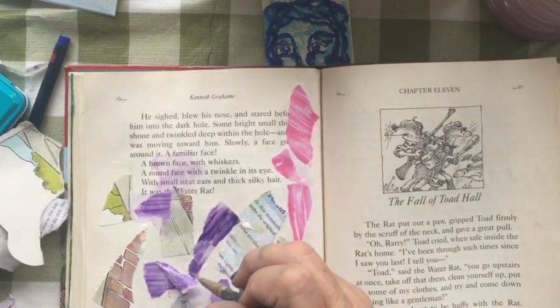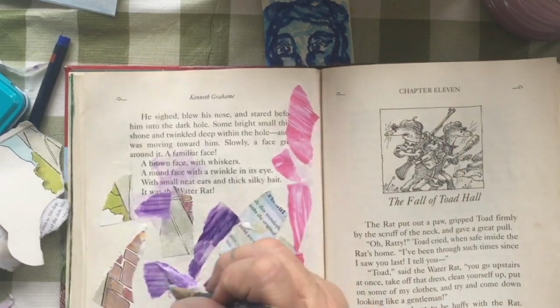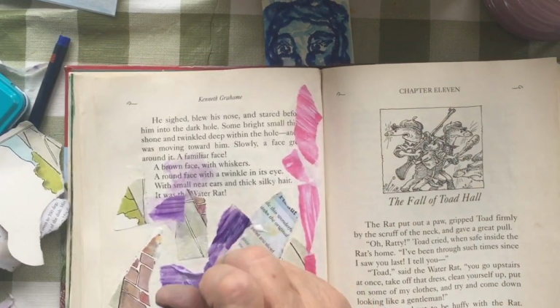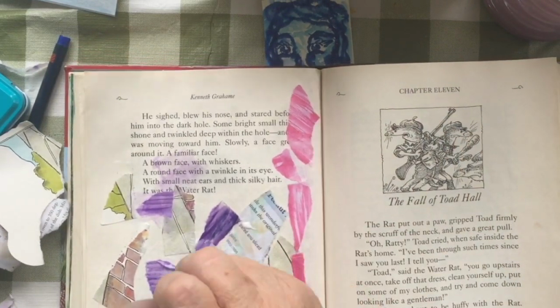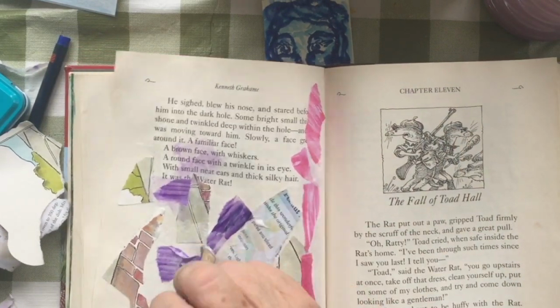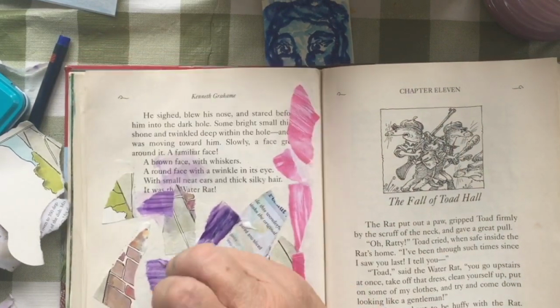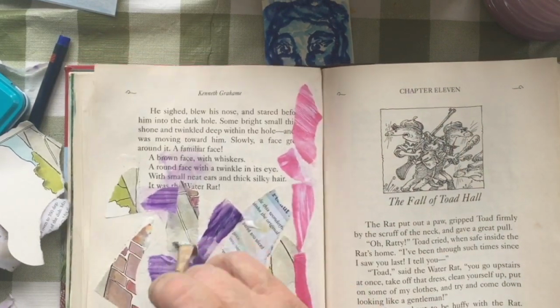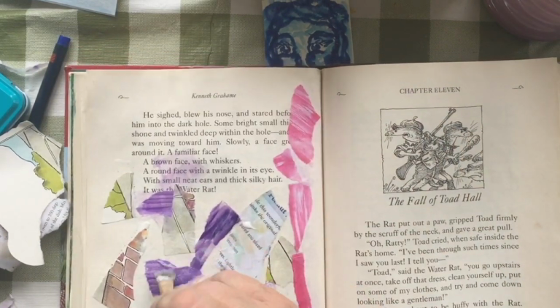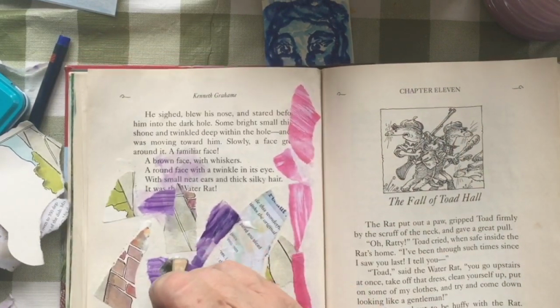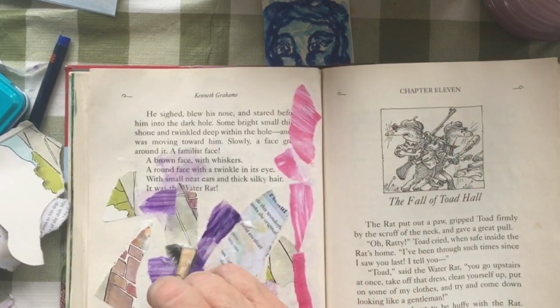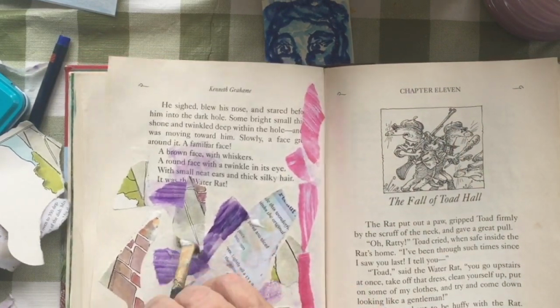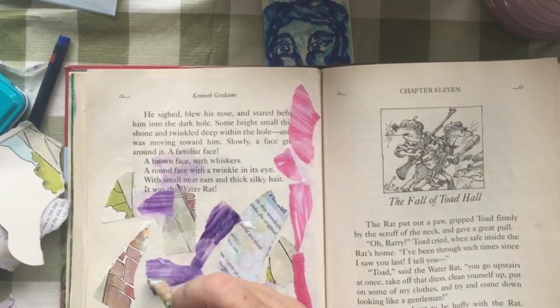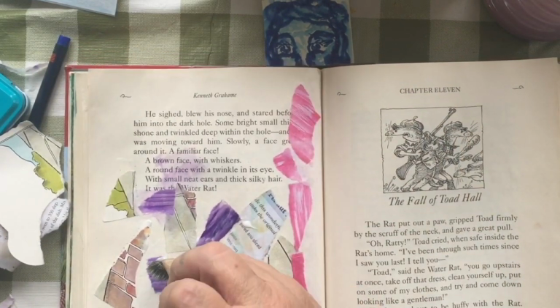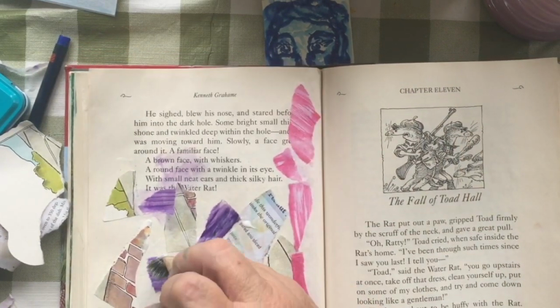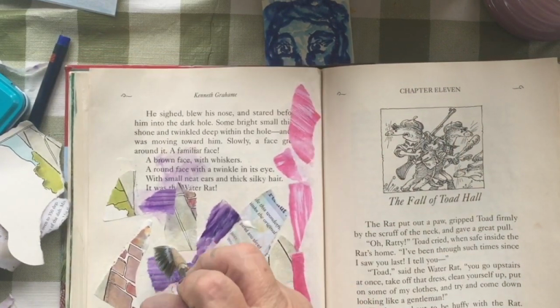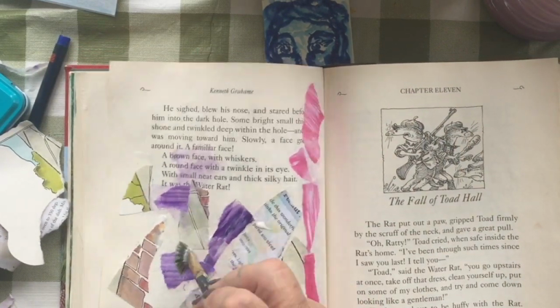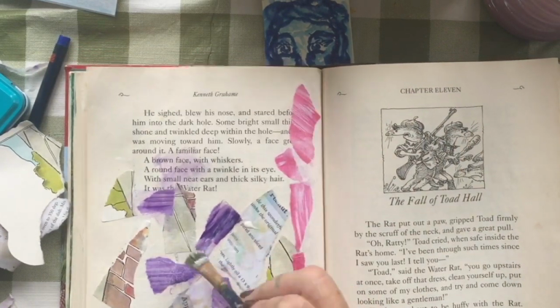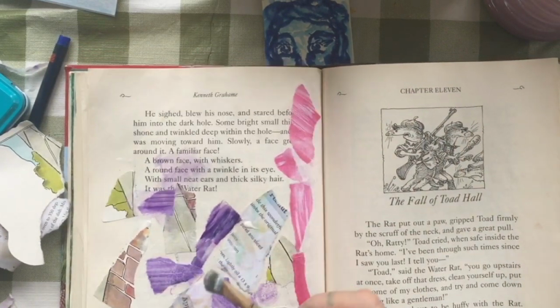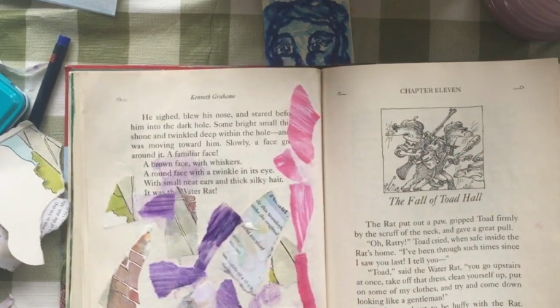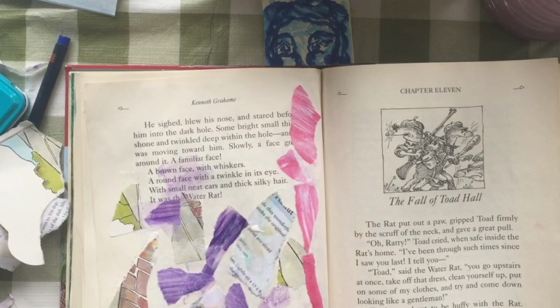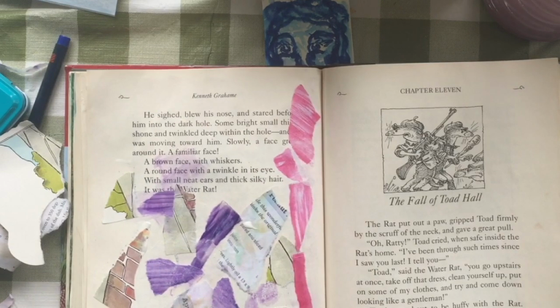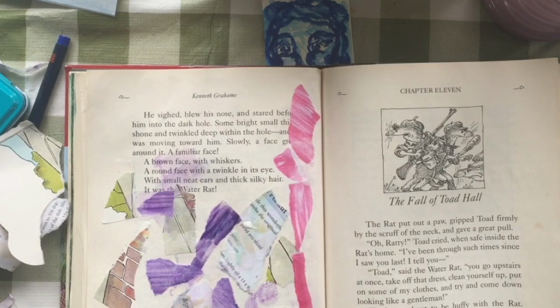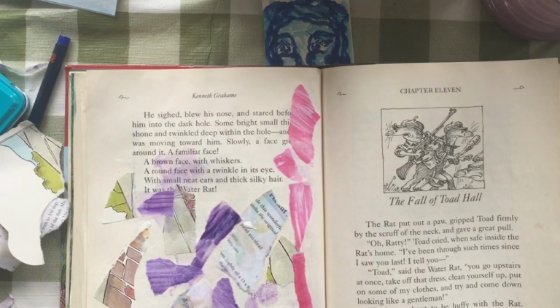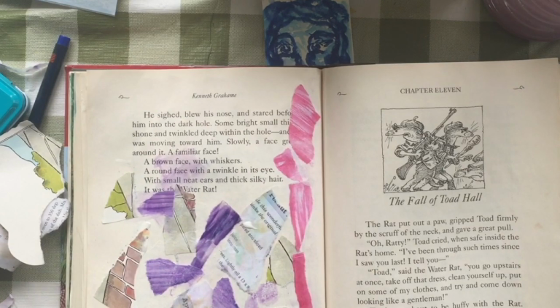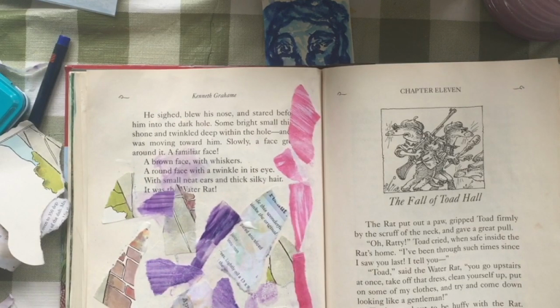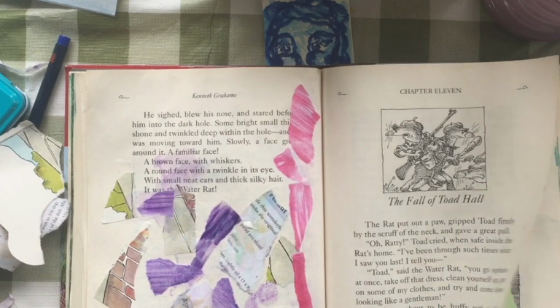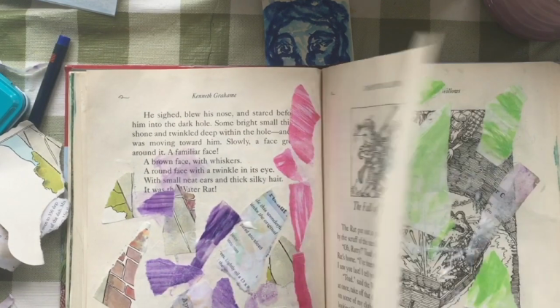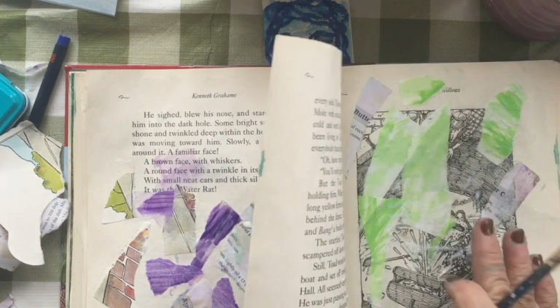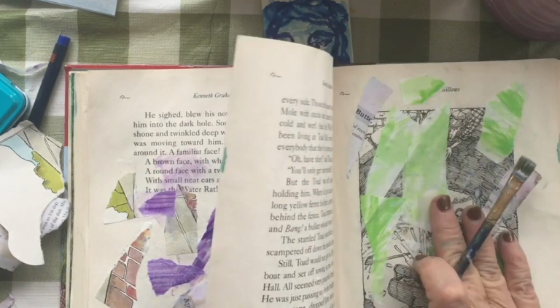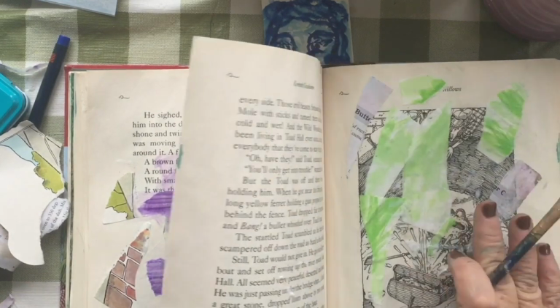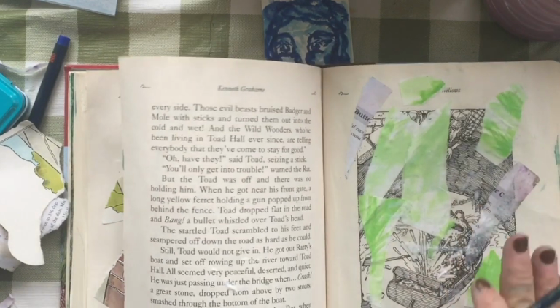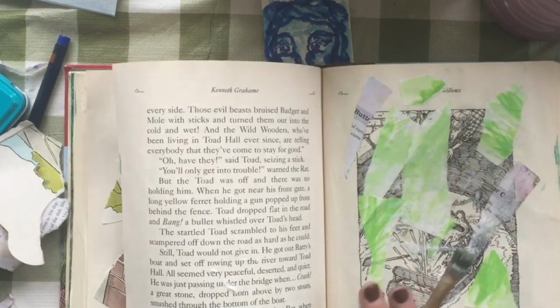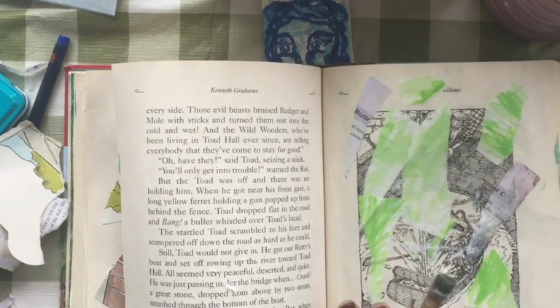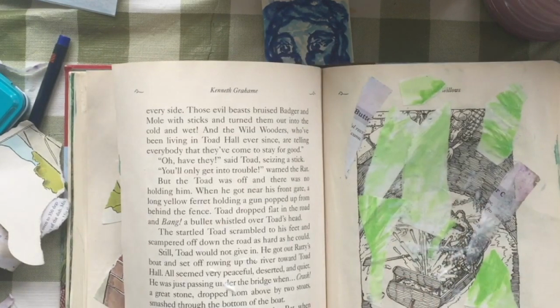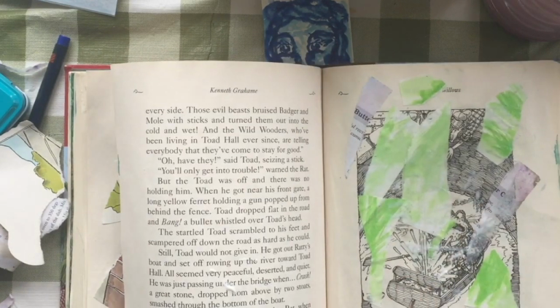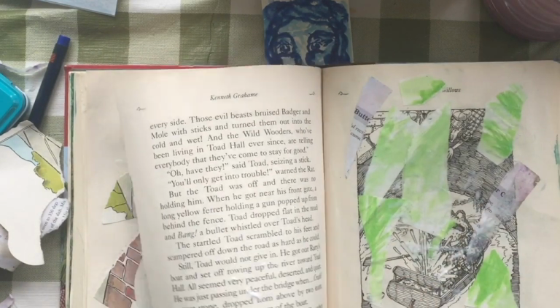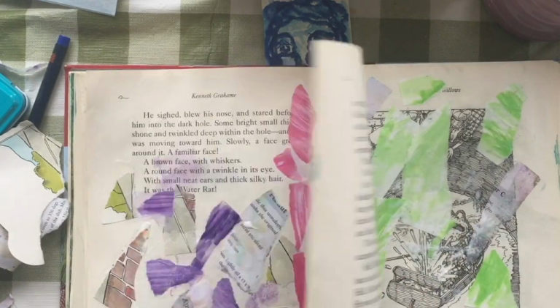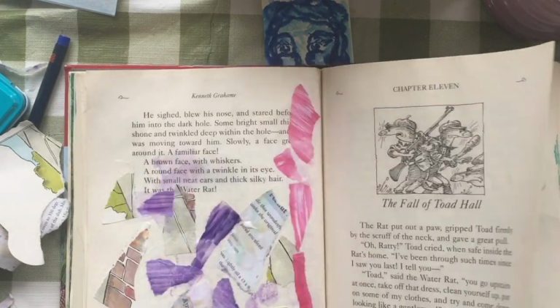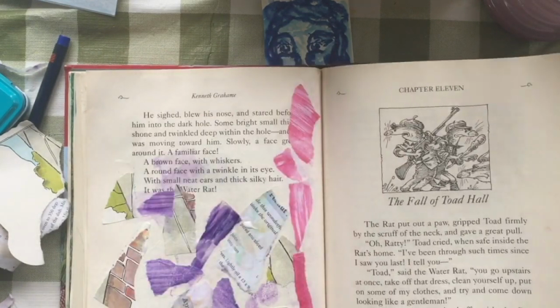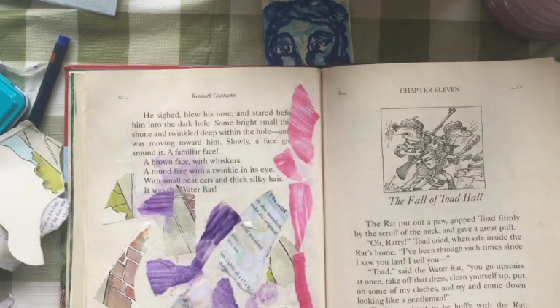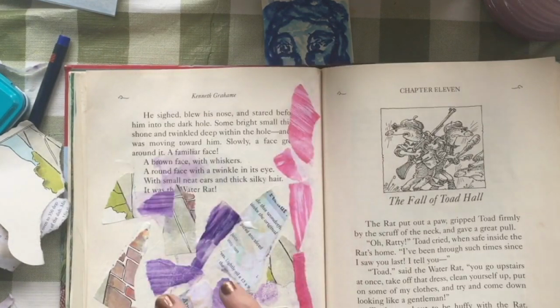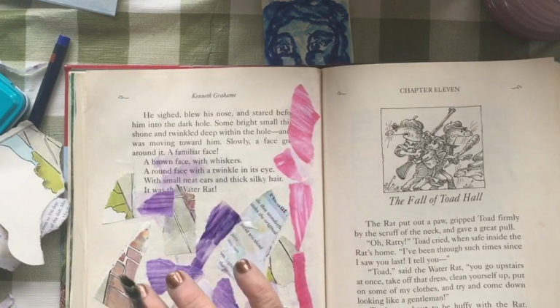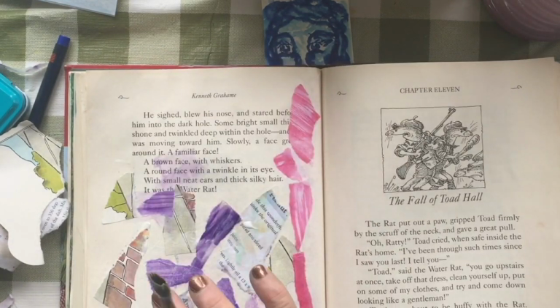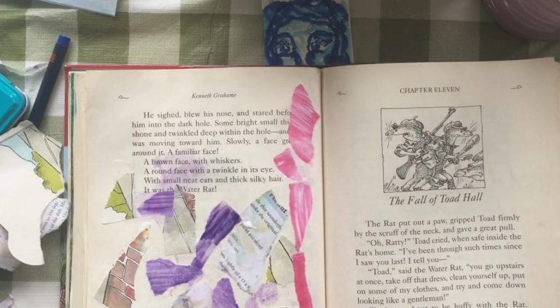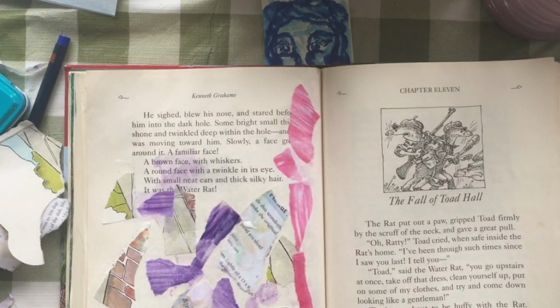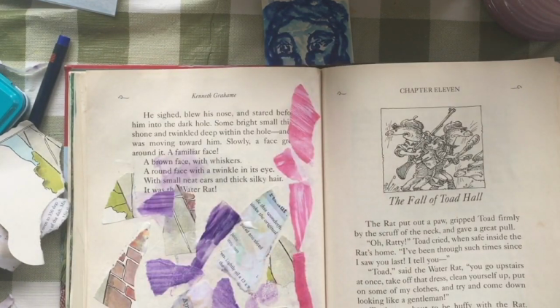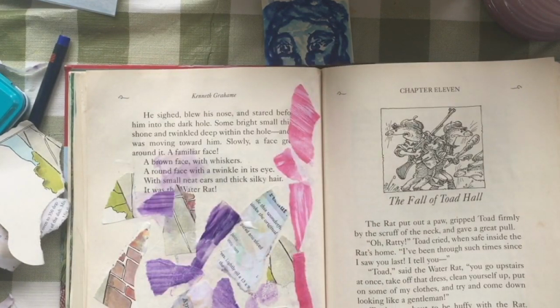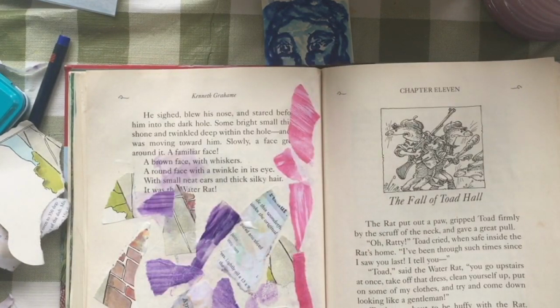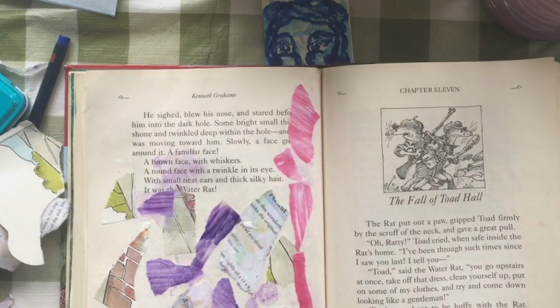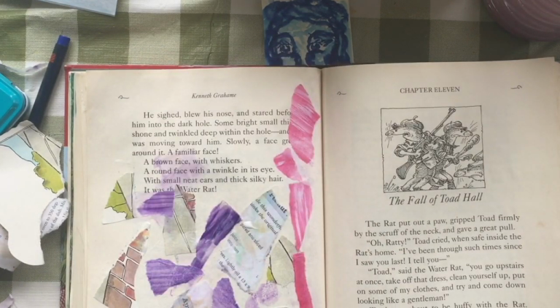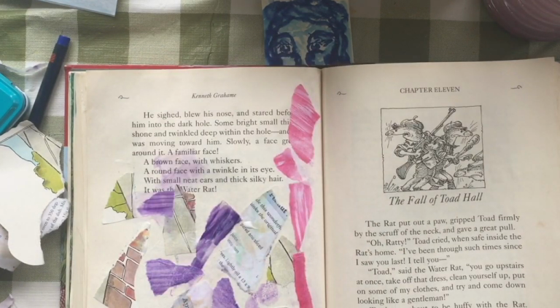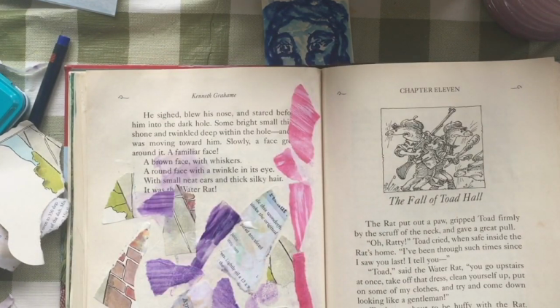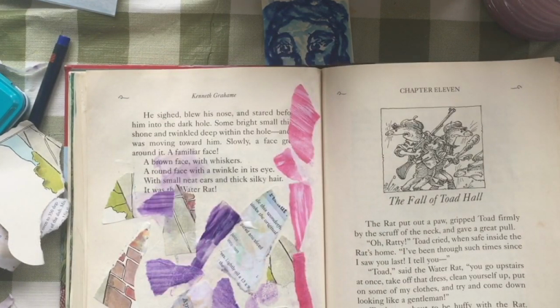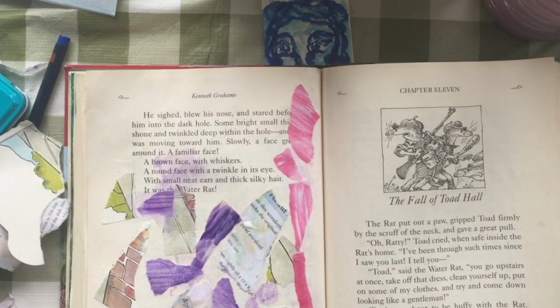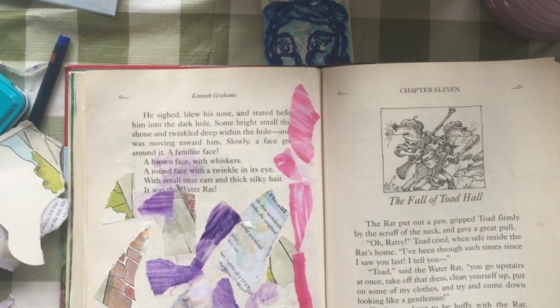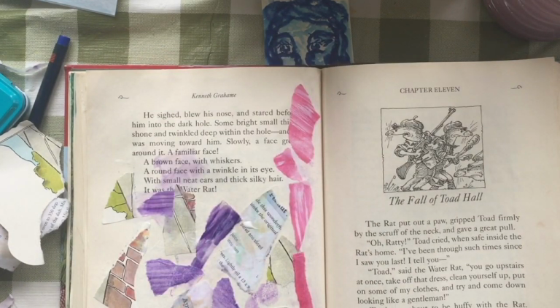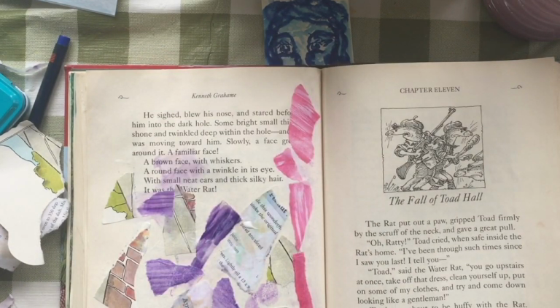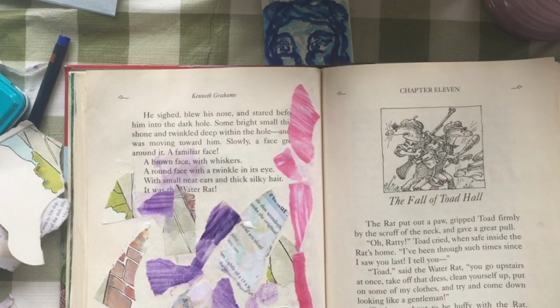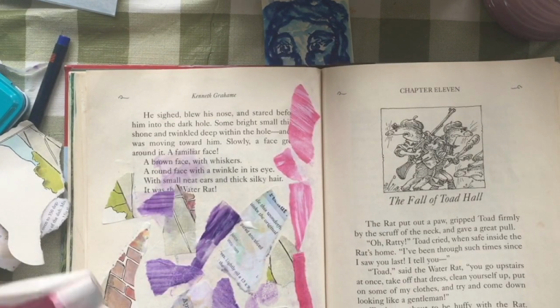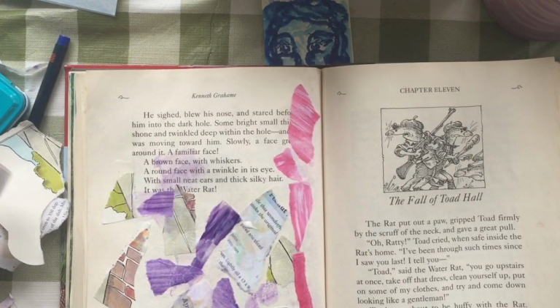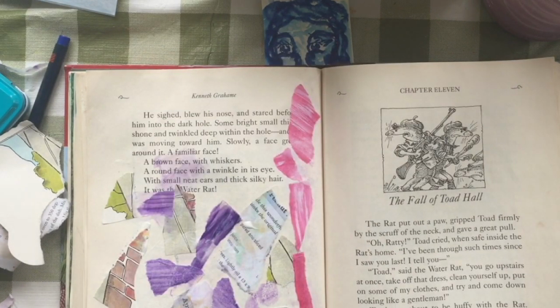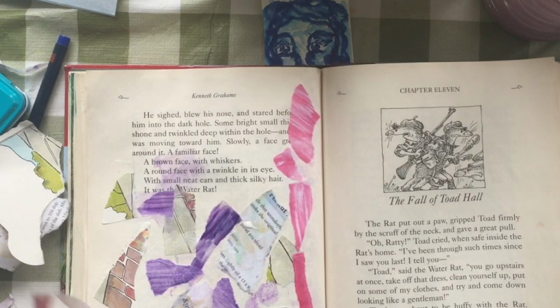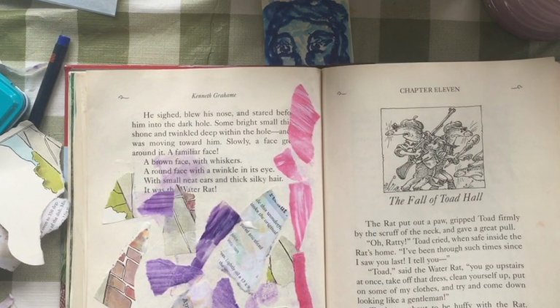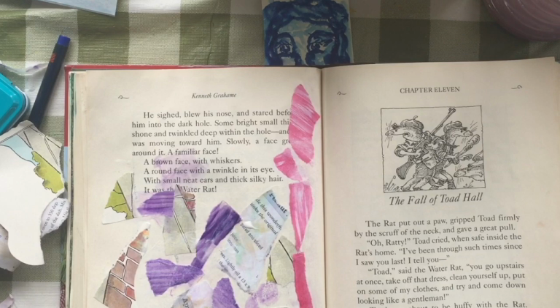I'm putting more stickers up towards the corner, because it's just the far corner that is going to be folded over. You'll see in a minute where I'm folding it.